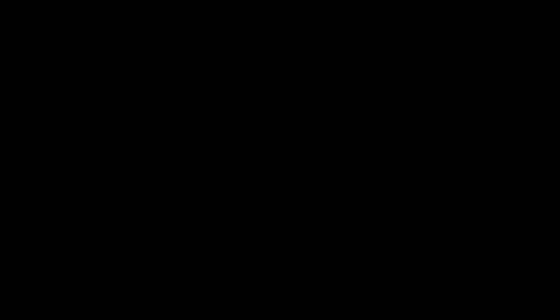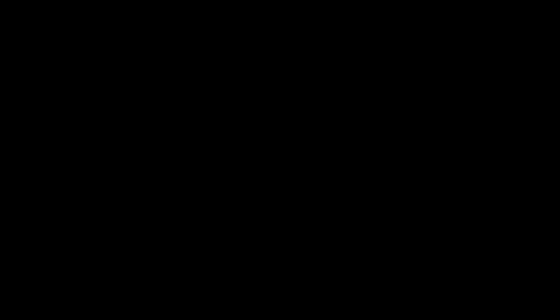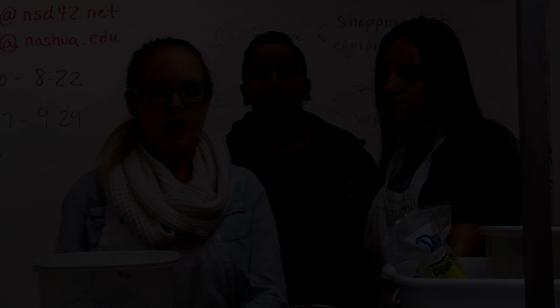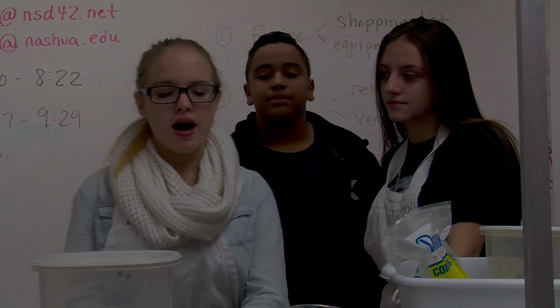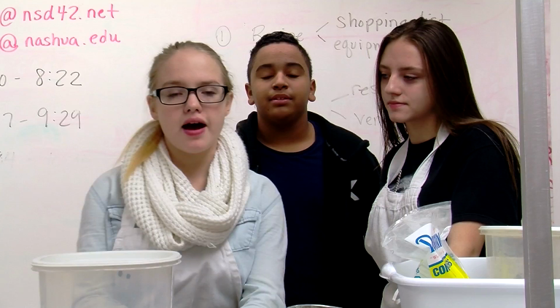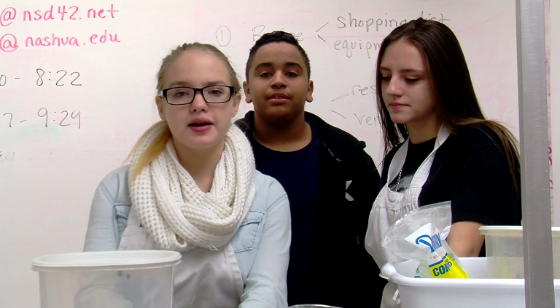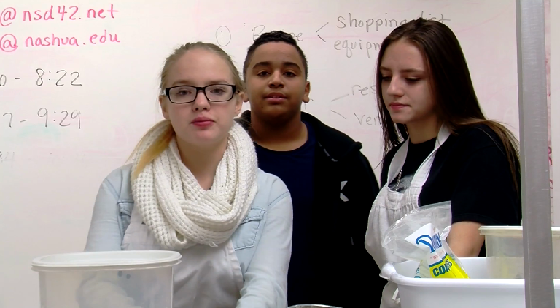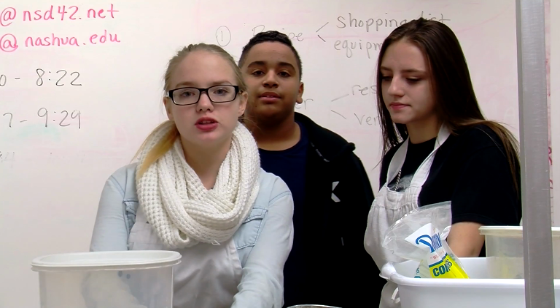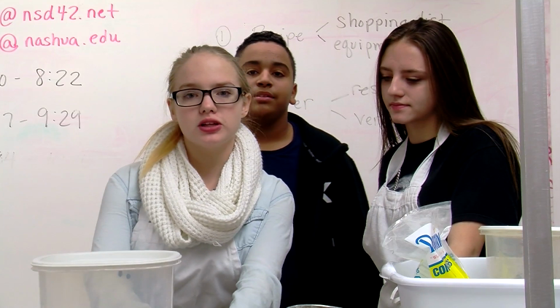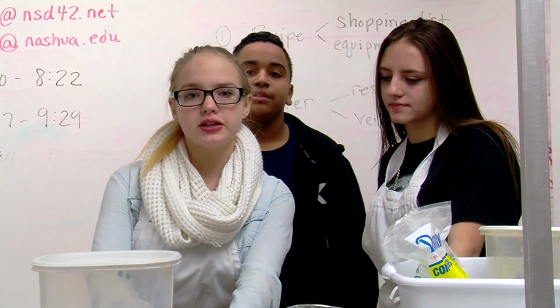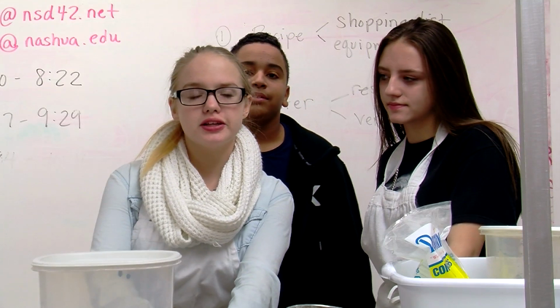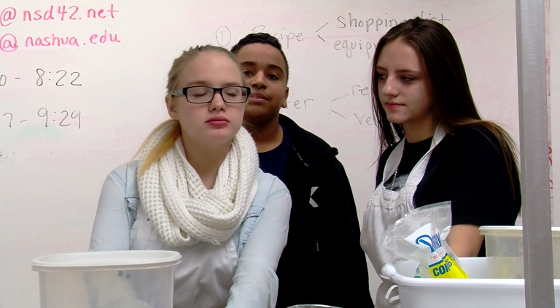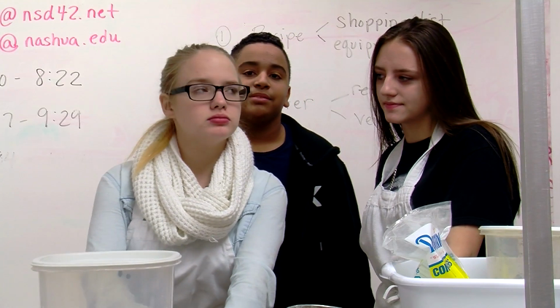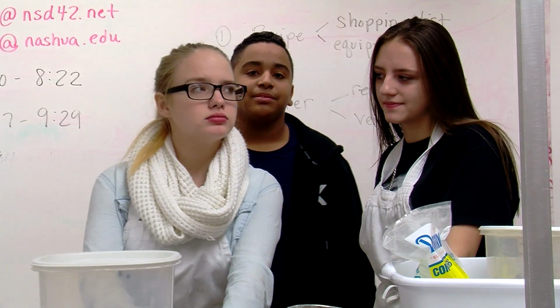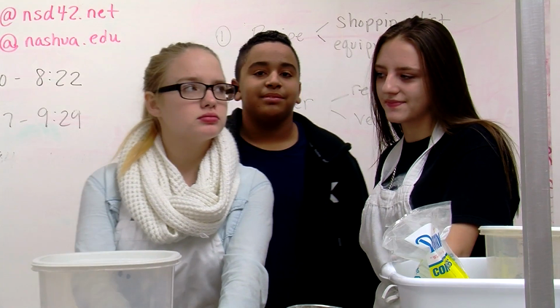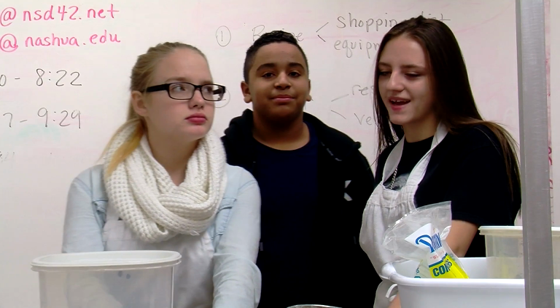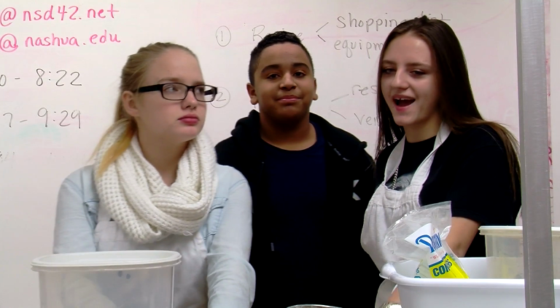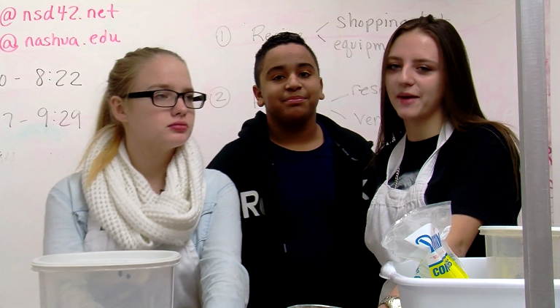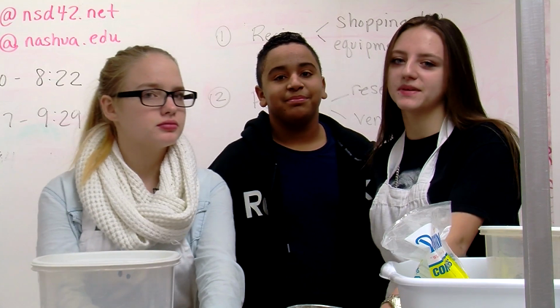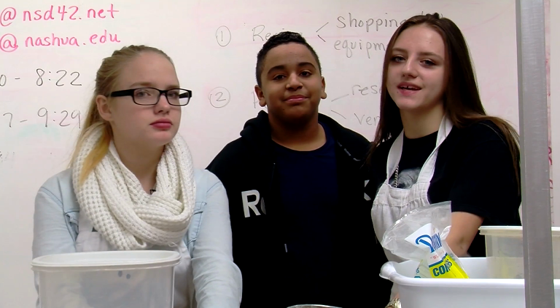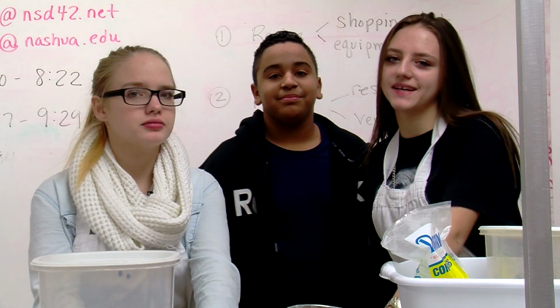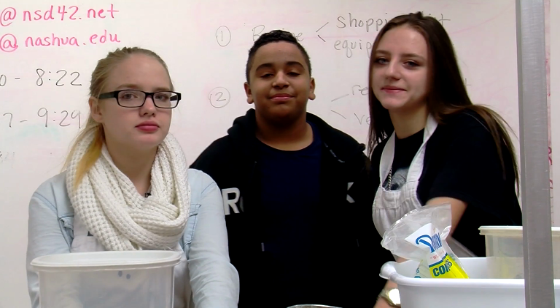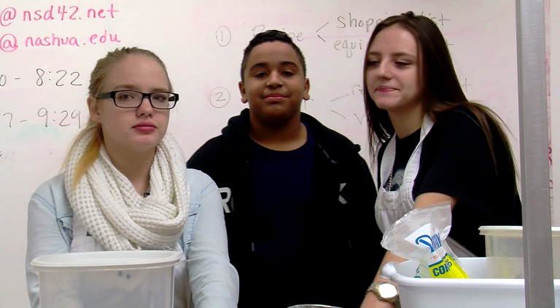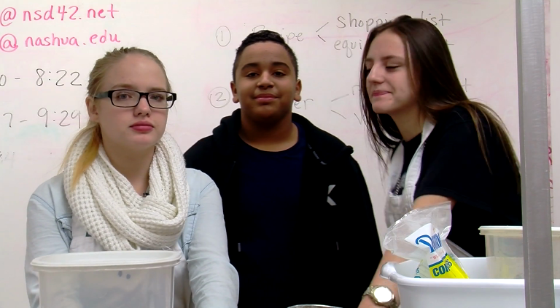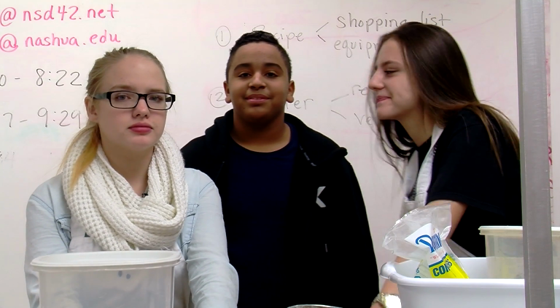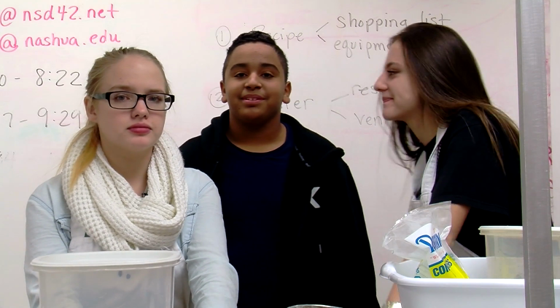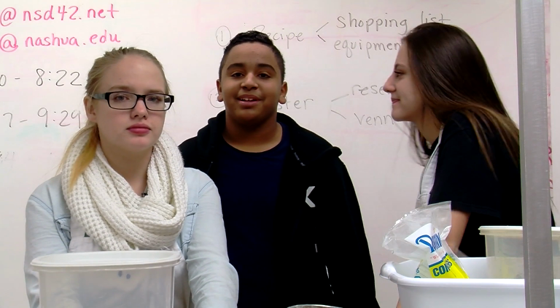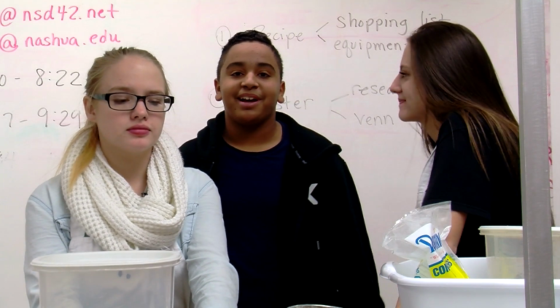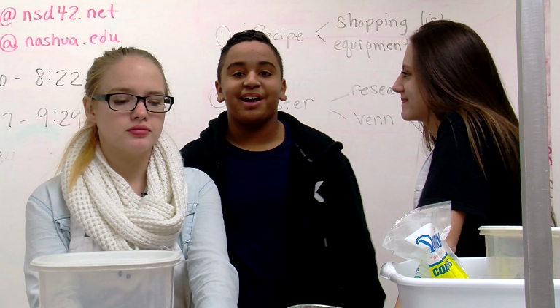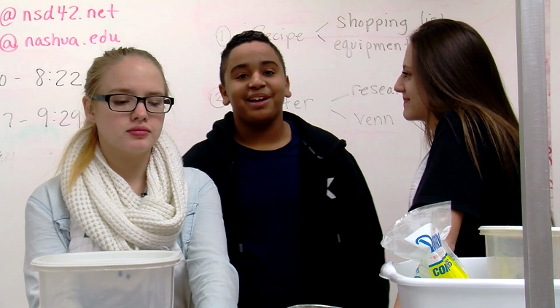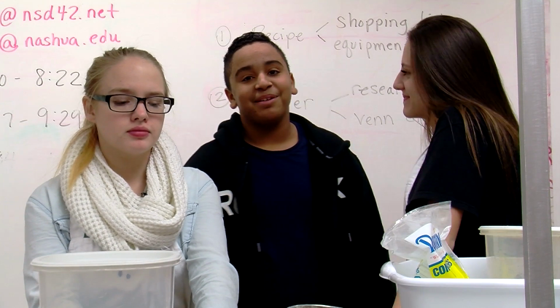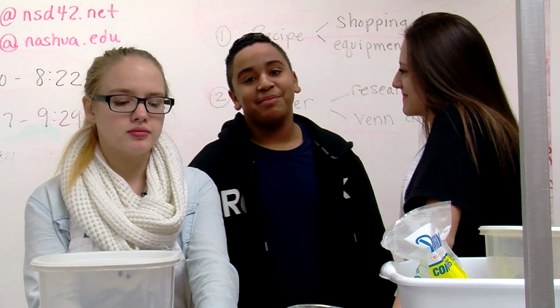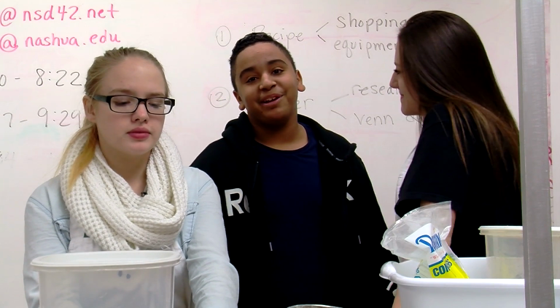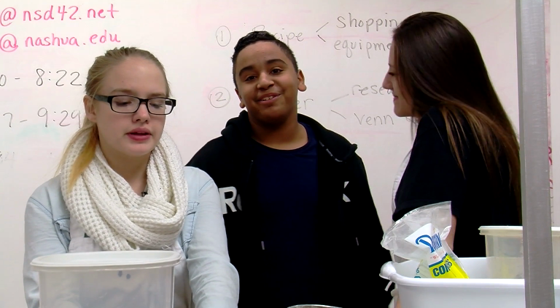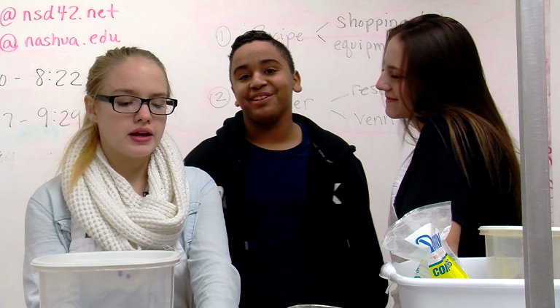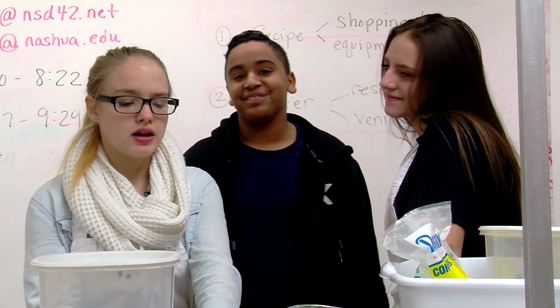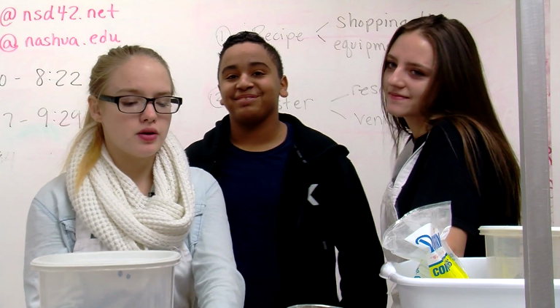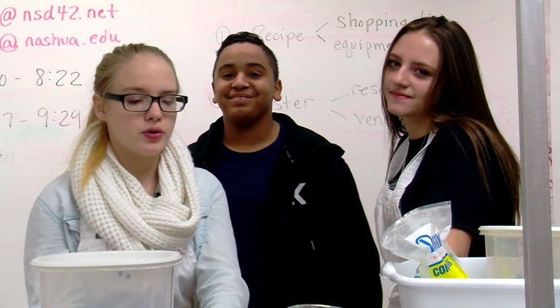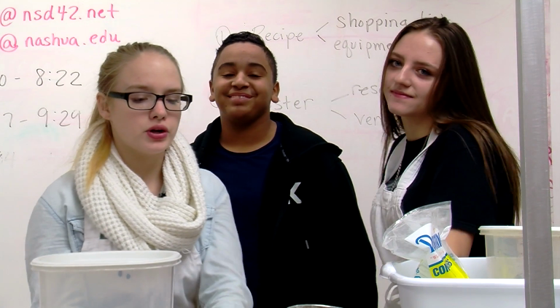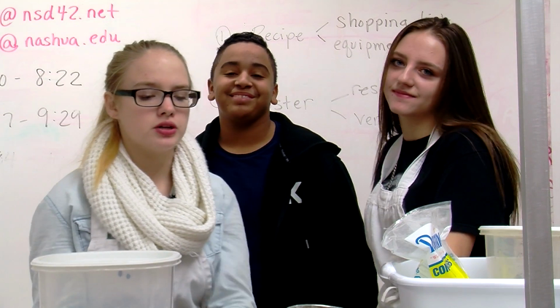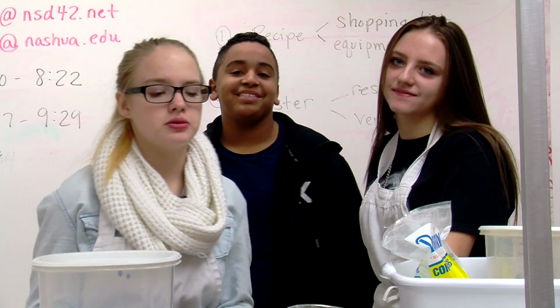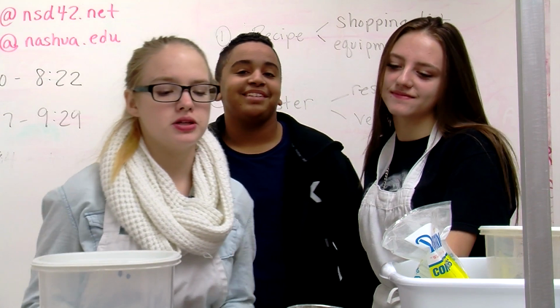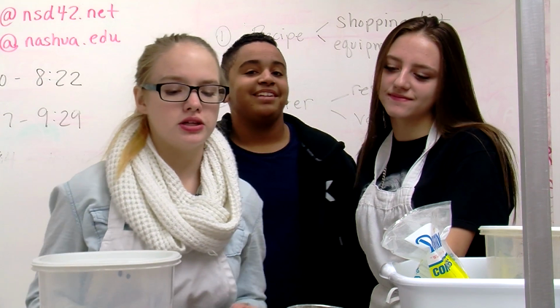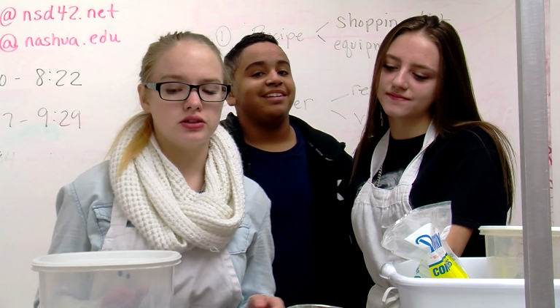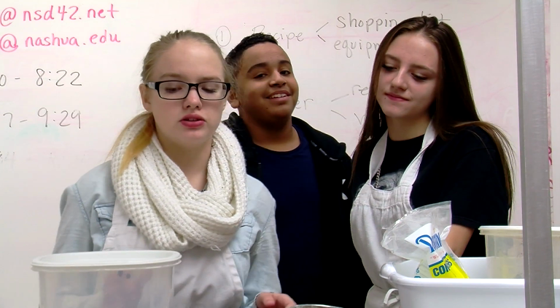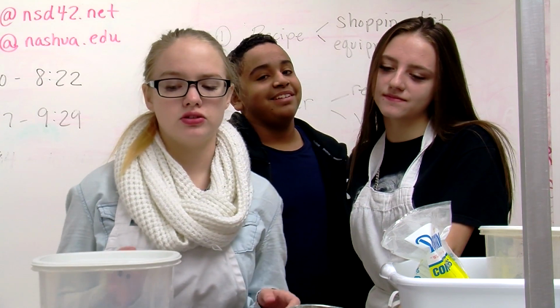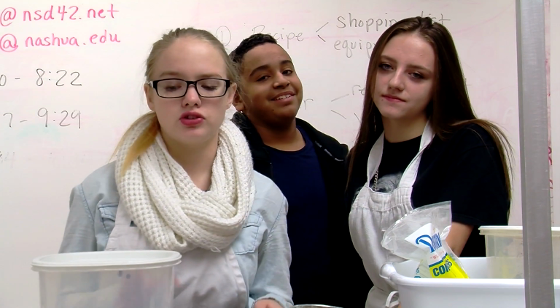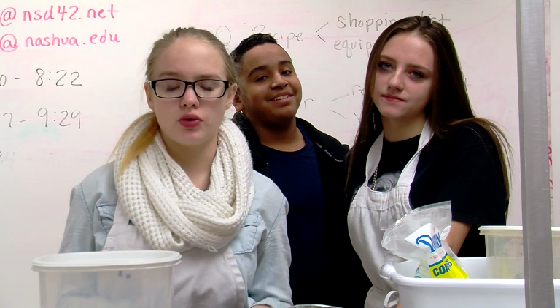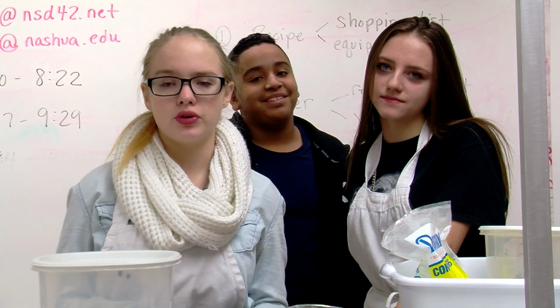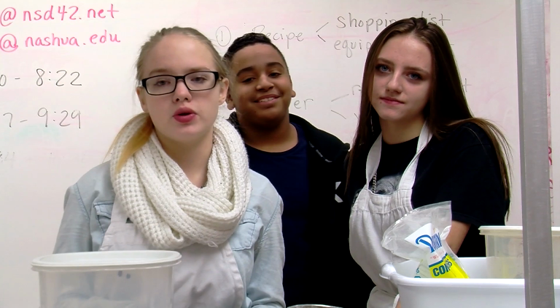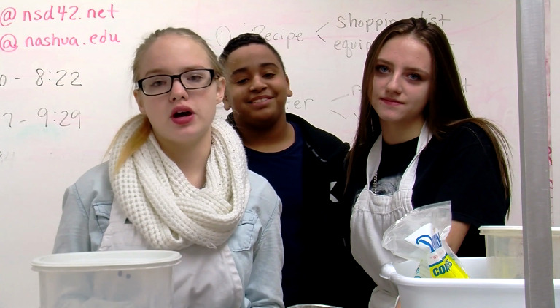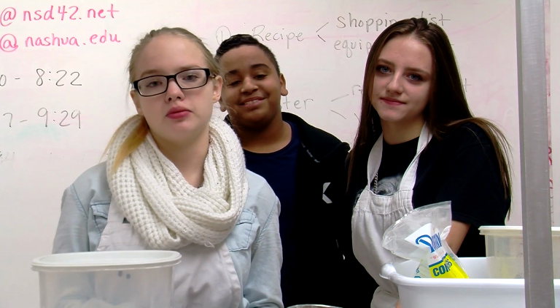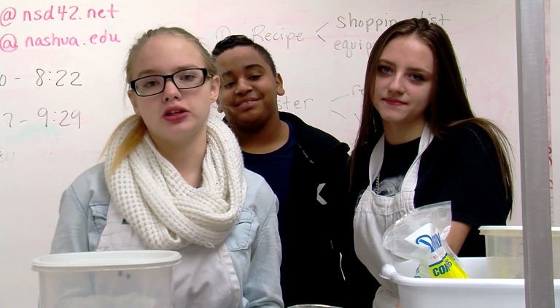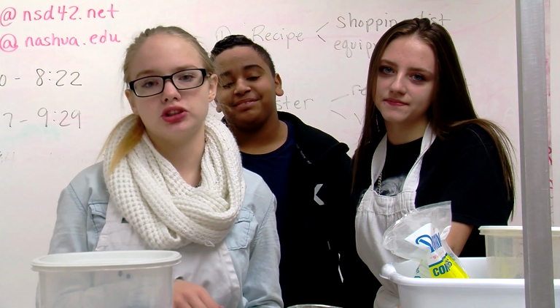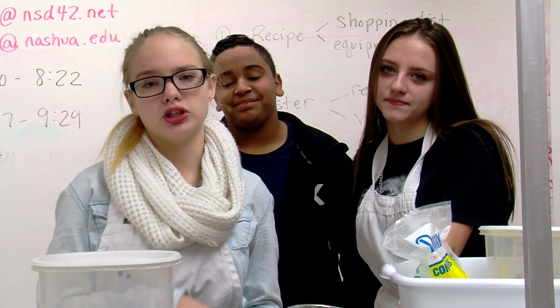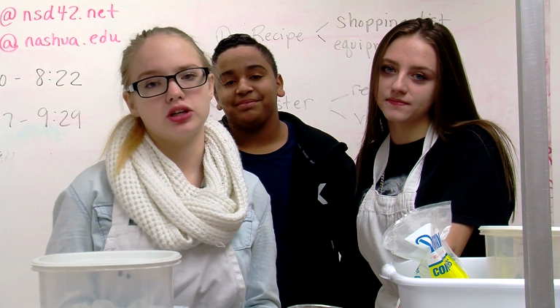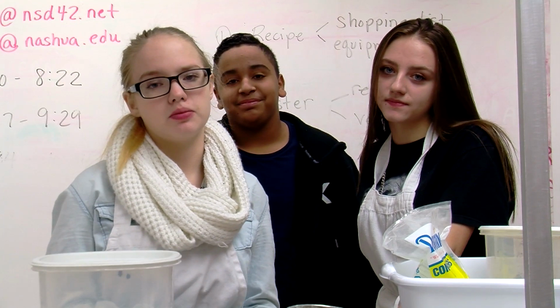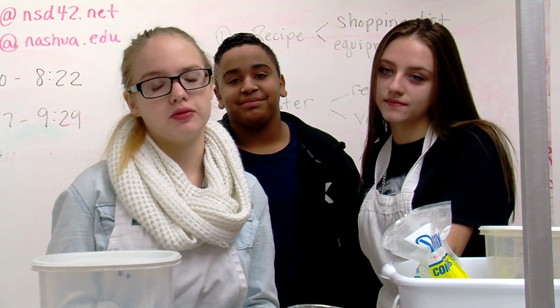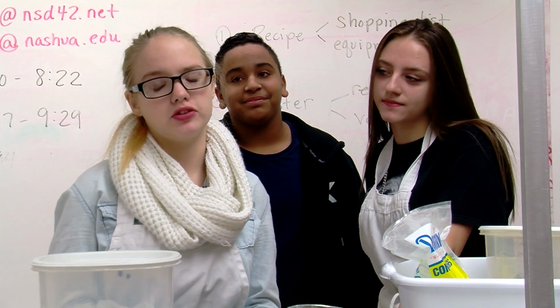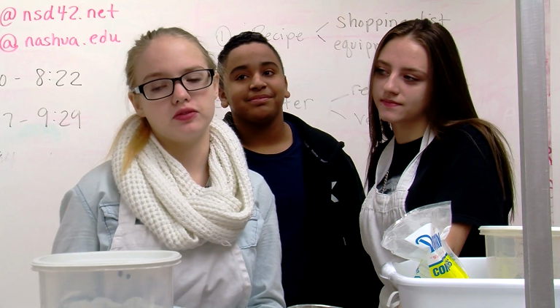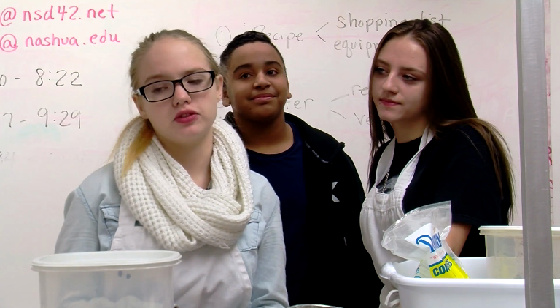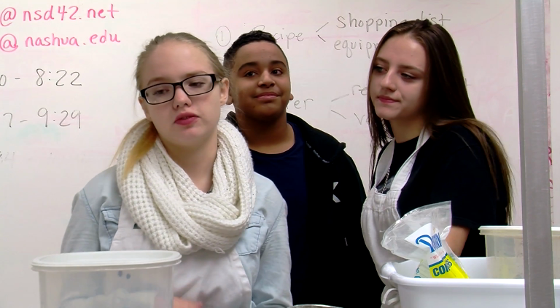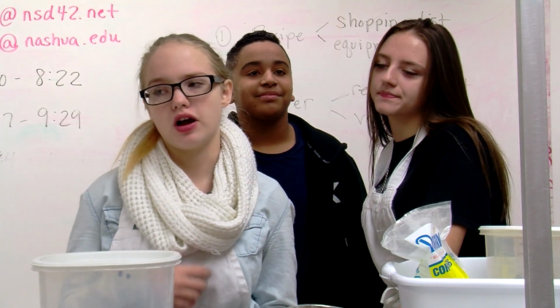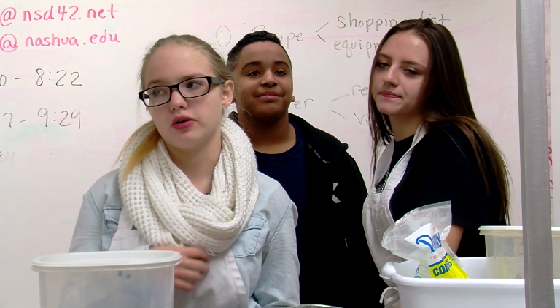Hi, I'm Lillian. Hi, I'm Kate. Hi, I'm Arian. And we're going to be showing you how to measure a cup of sifted flour.